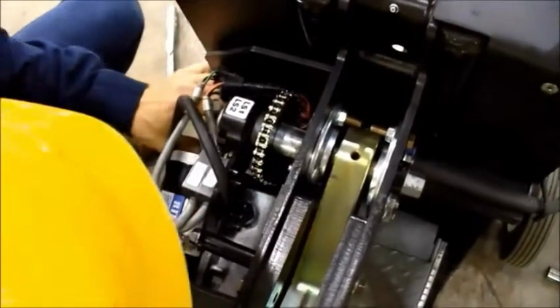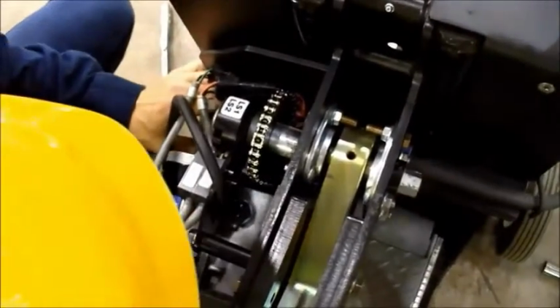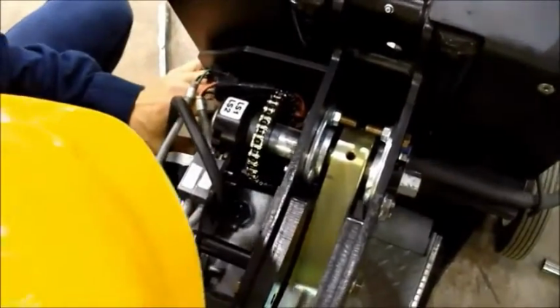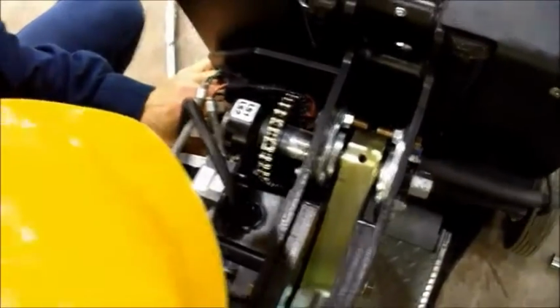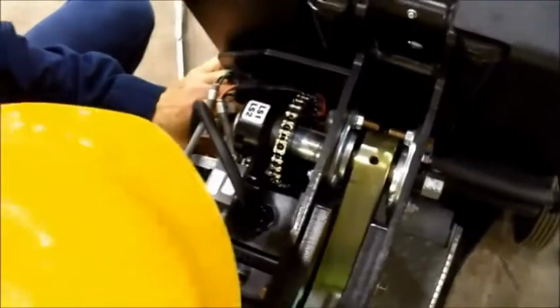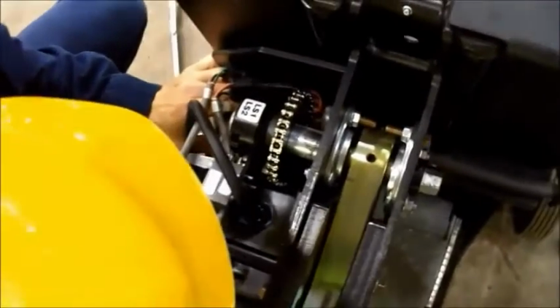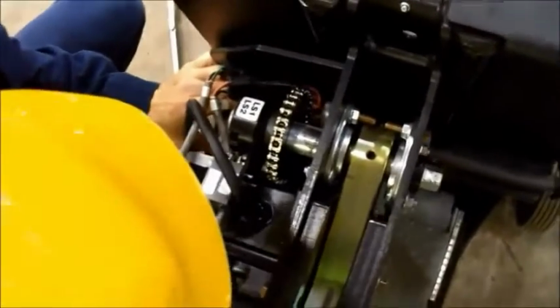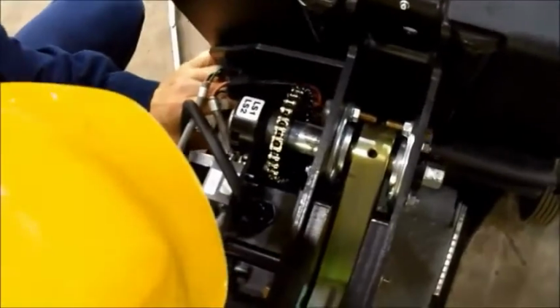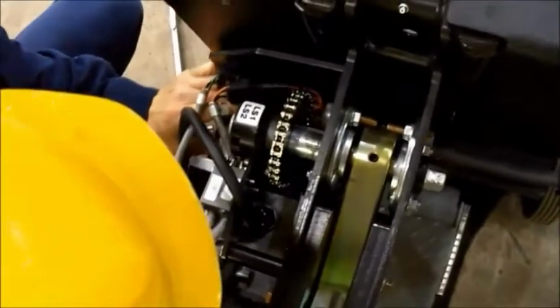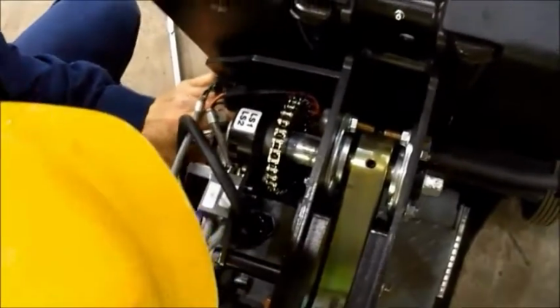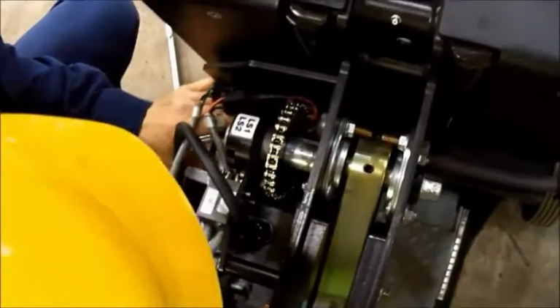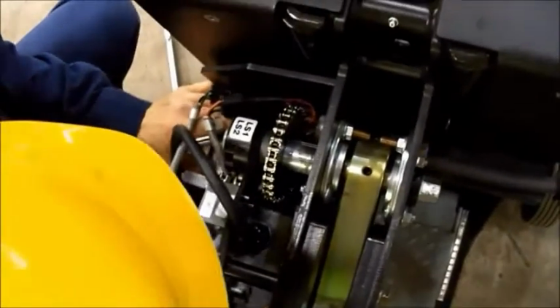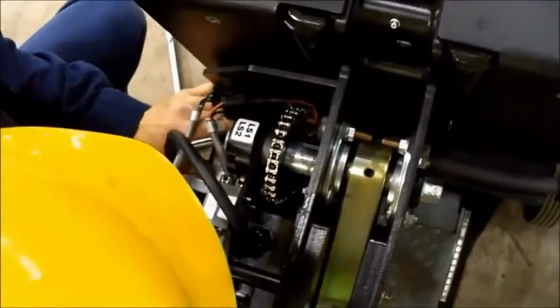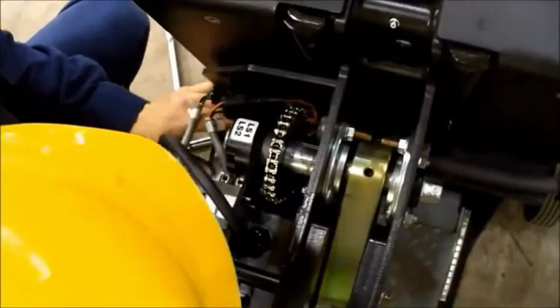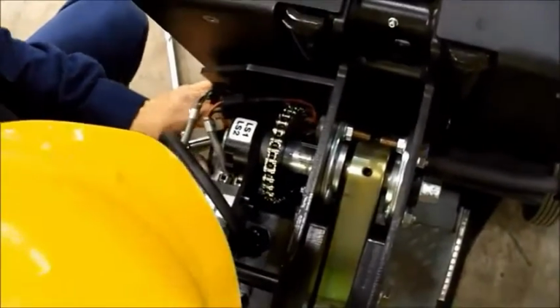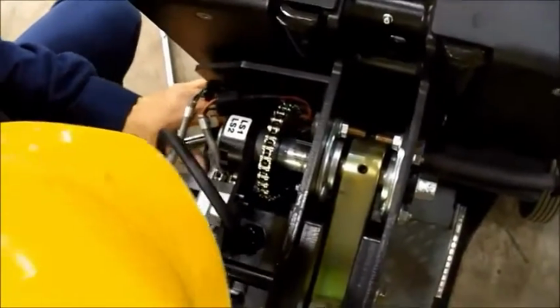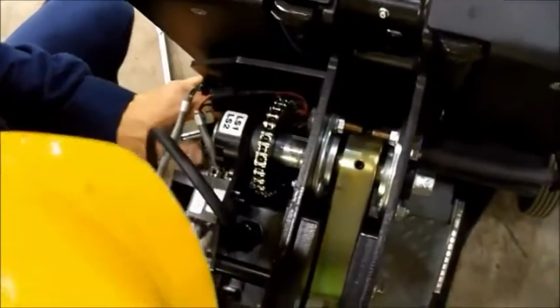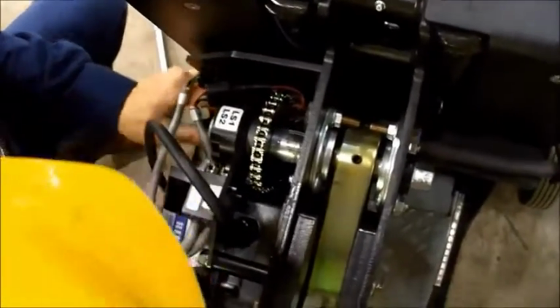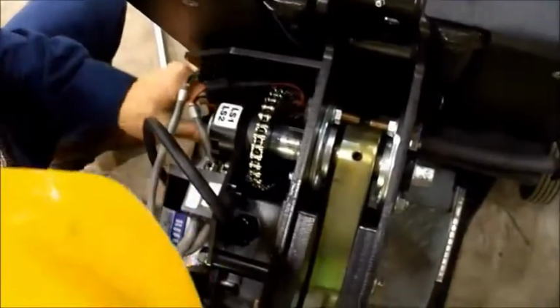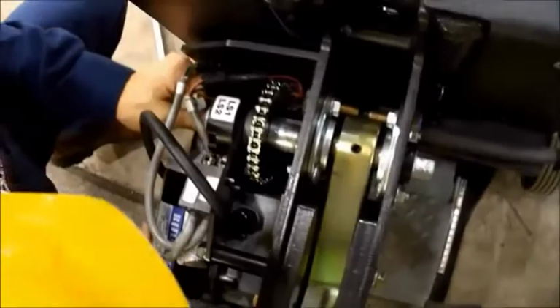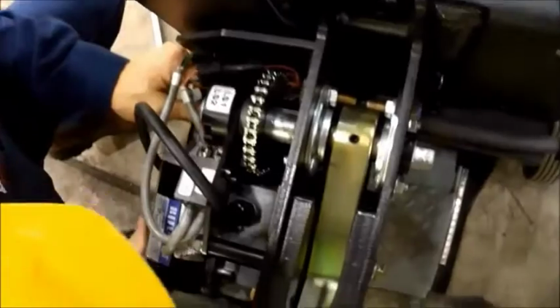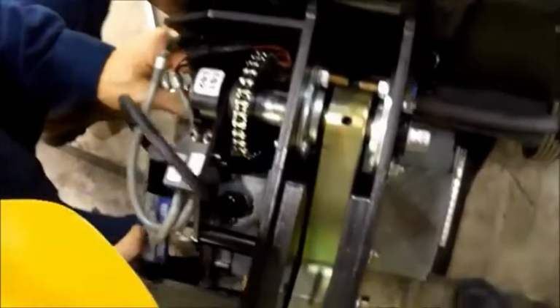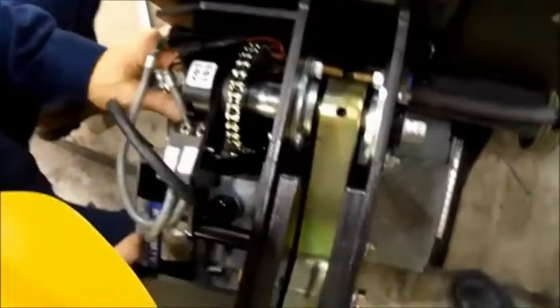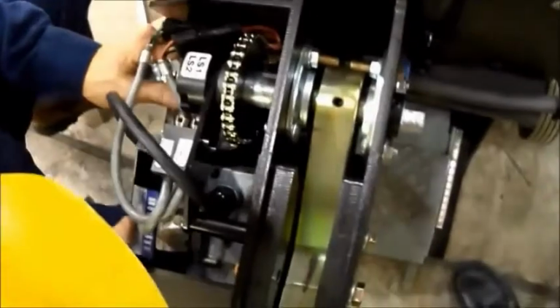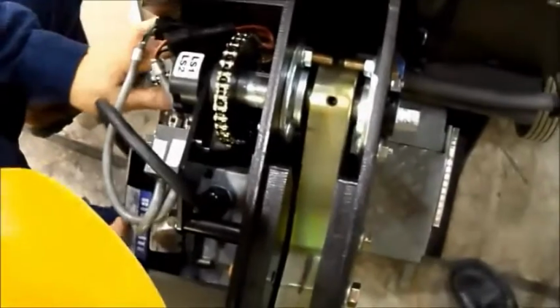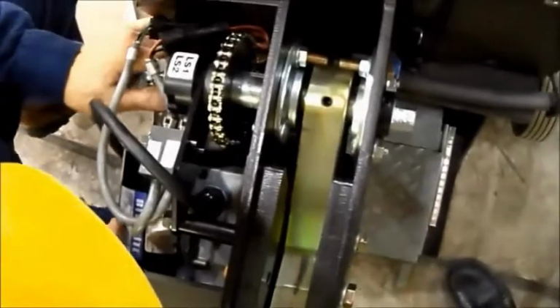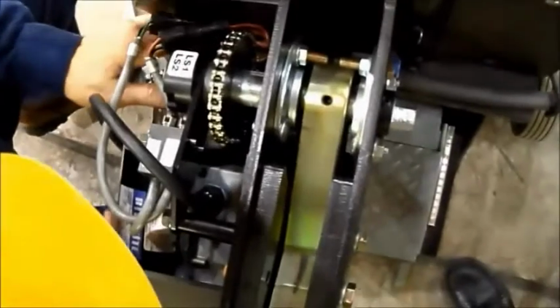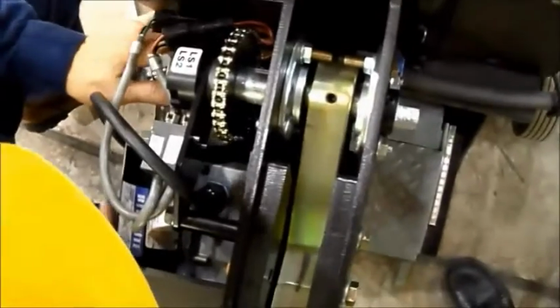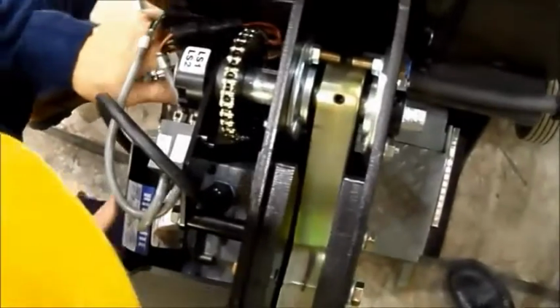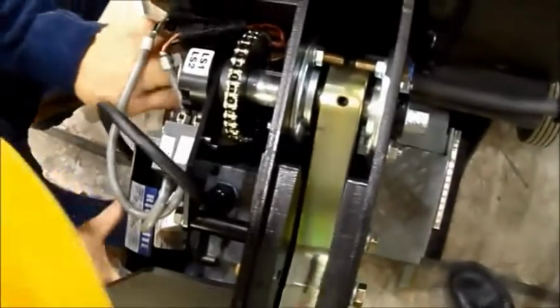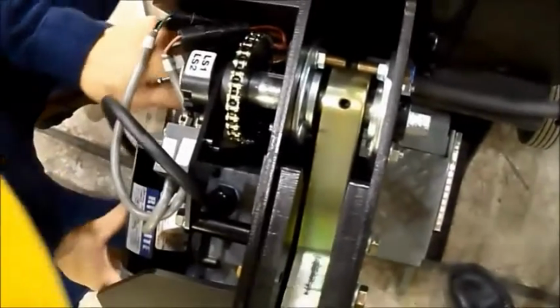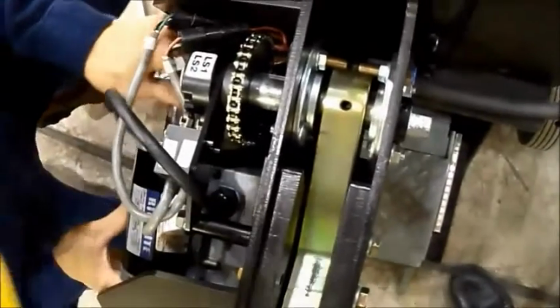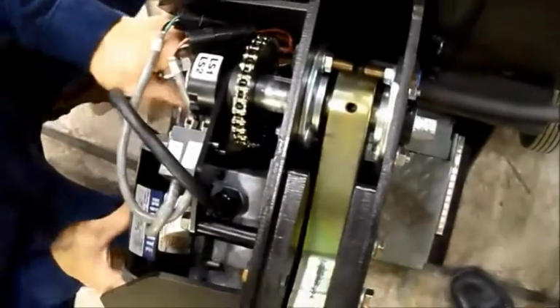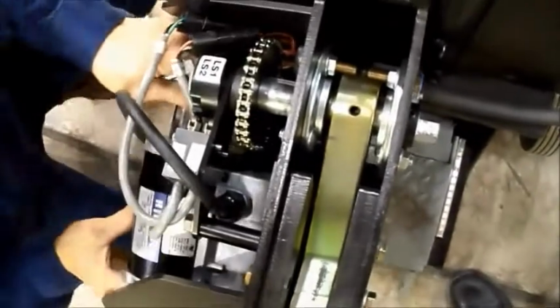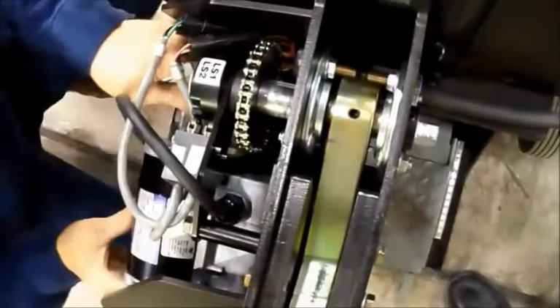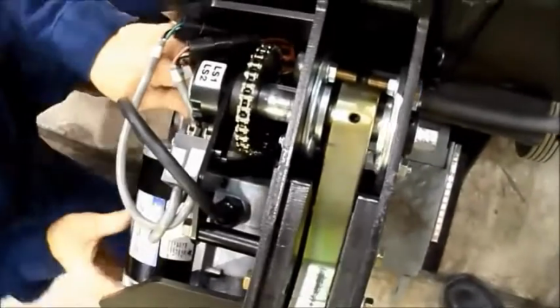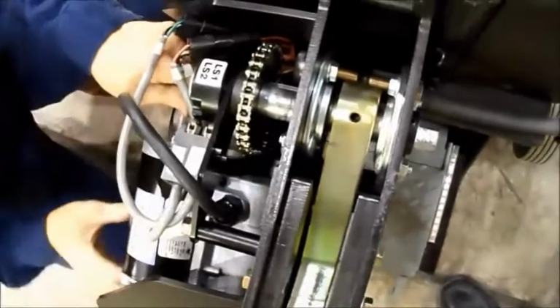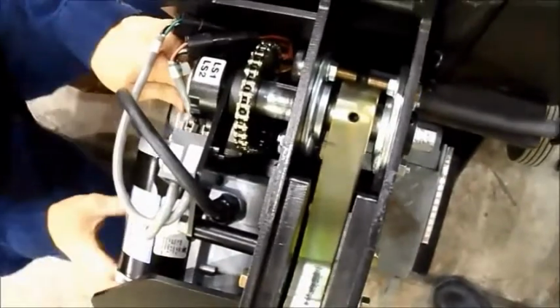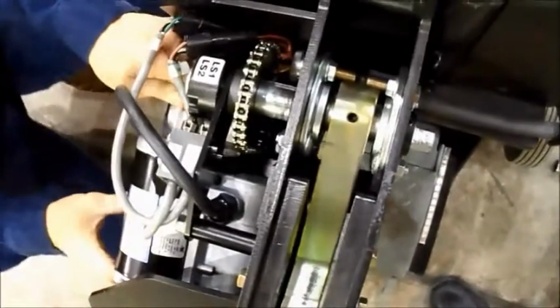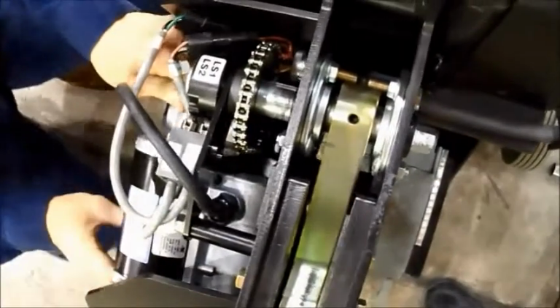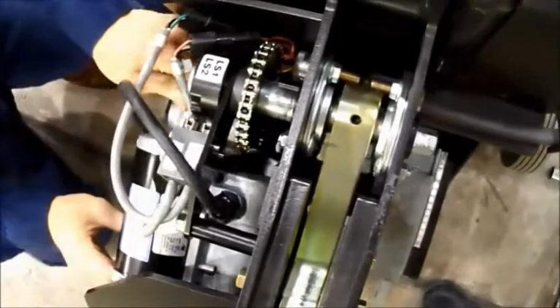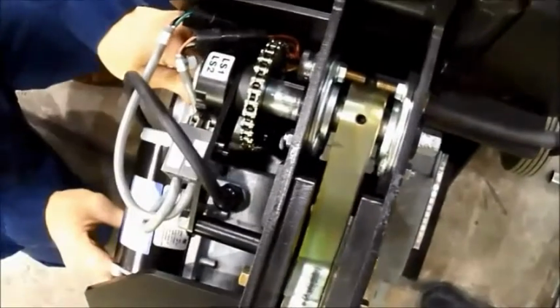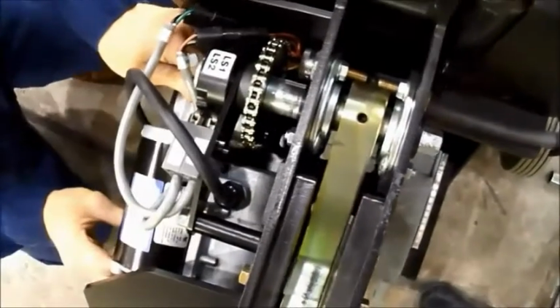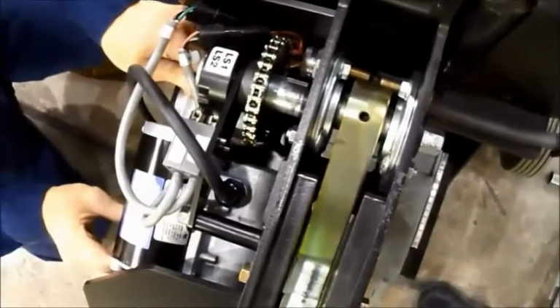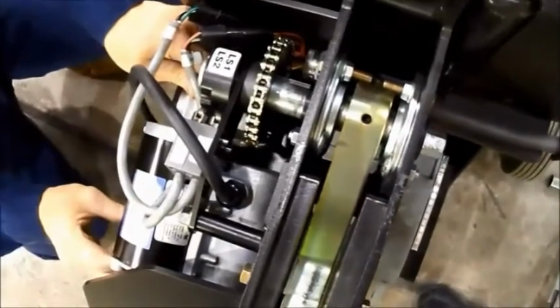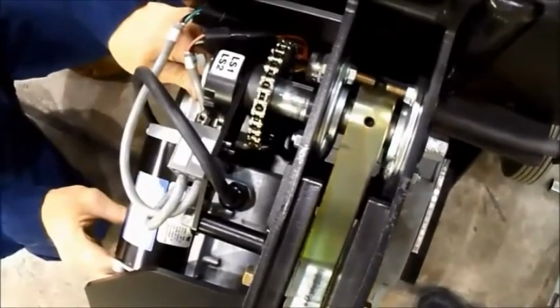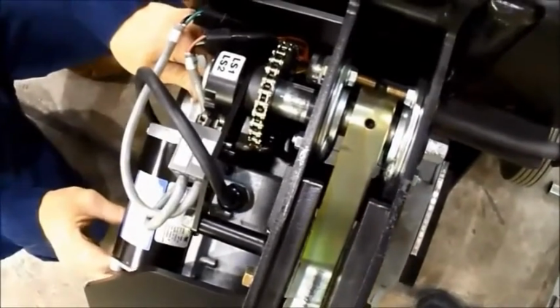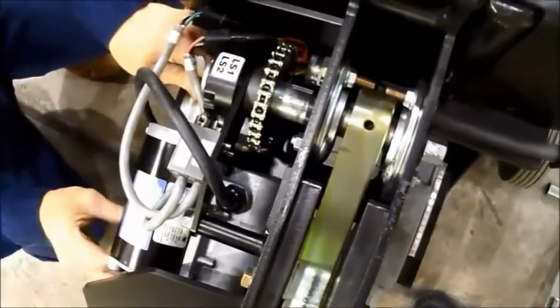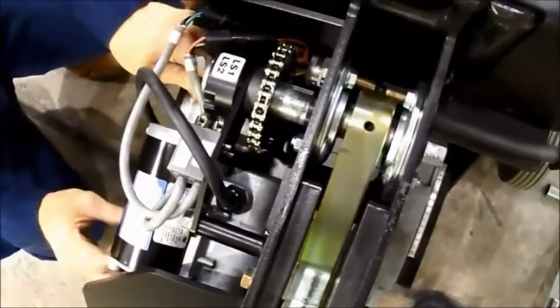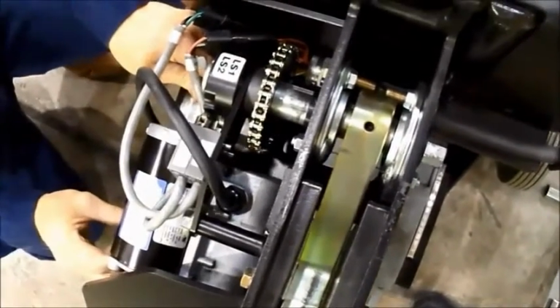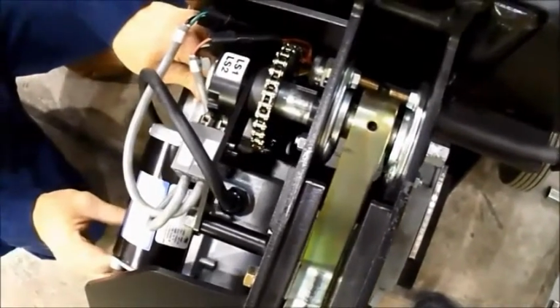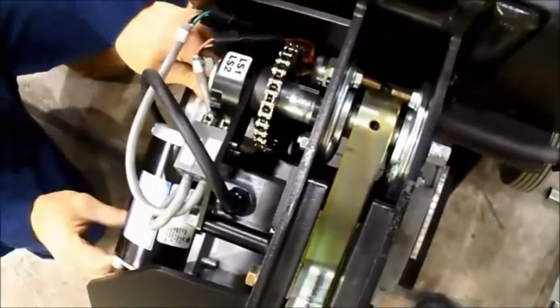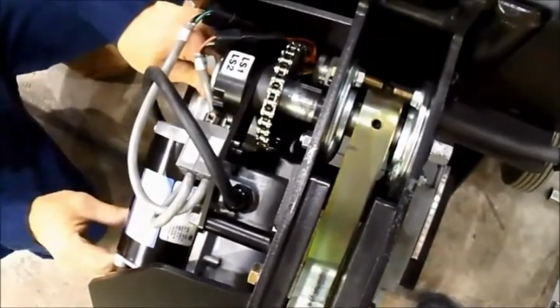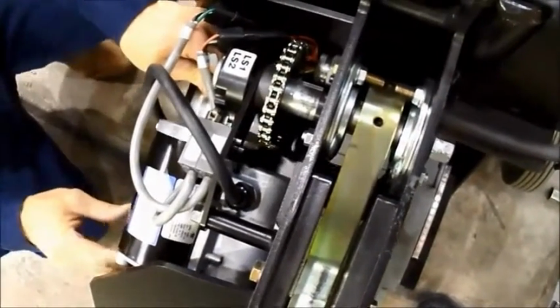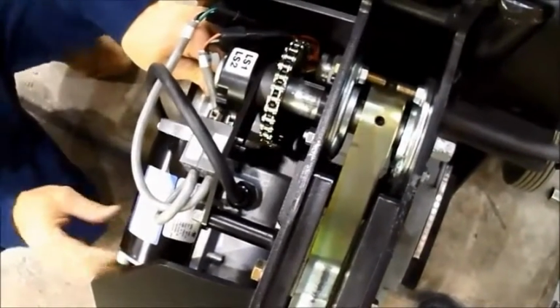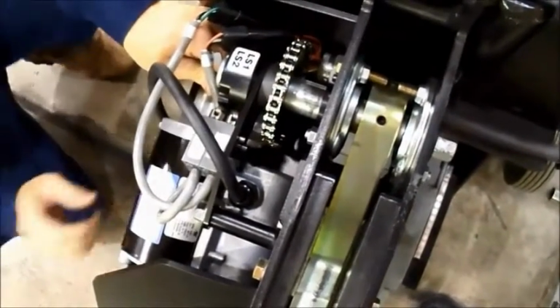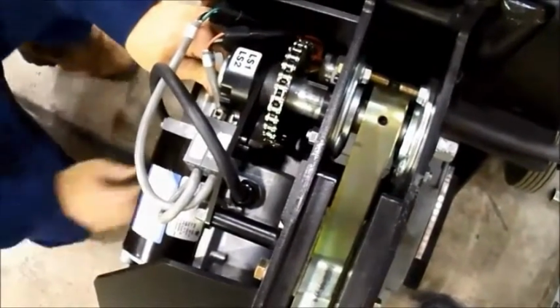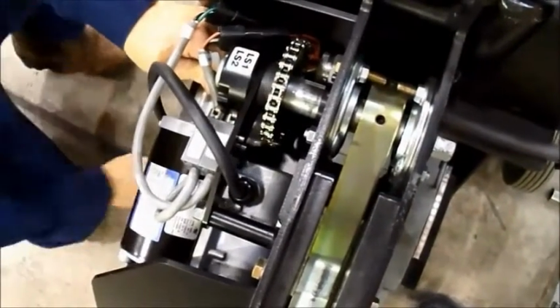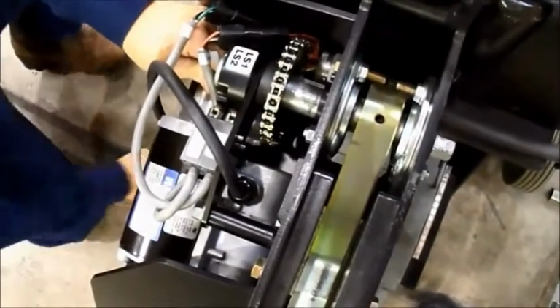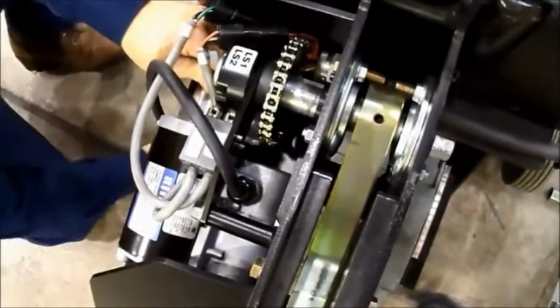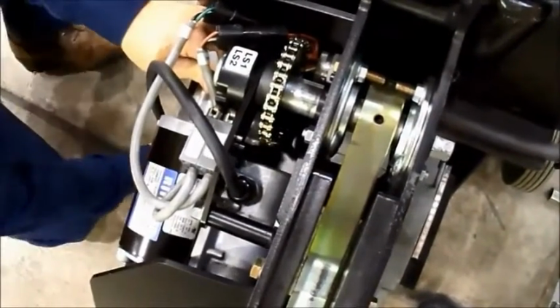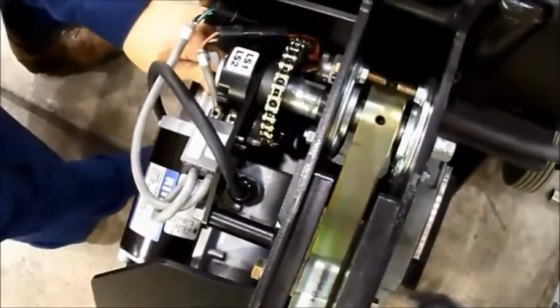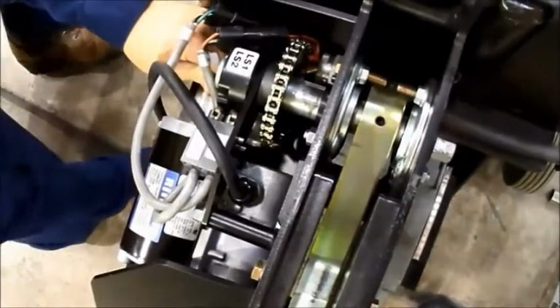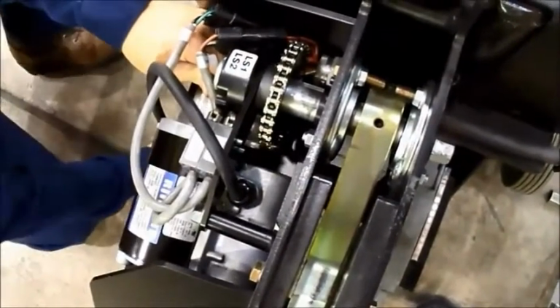At this point we want to make sure that we've got good alignment of the two initially, and that the chain has about a quarter inch of slack in it.